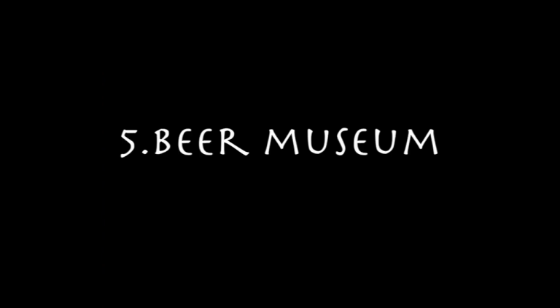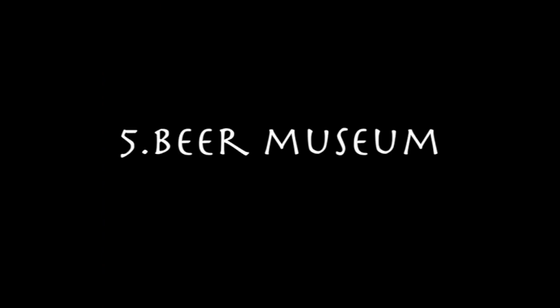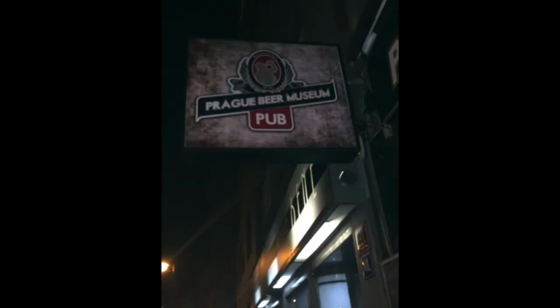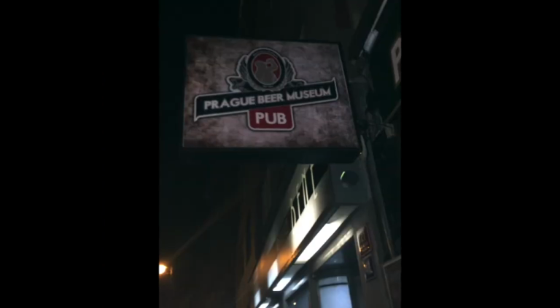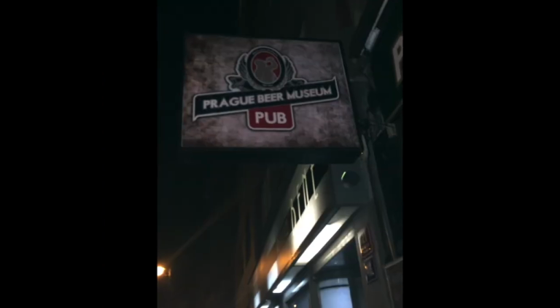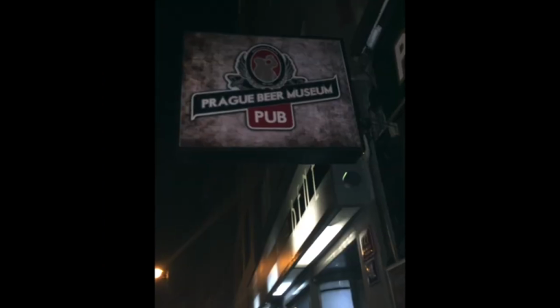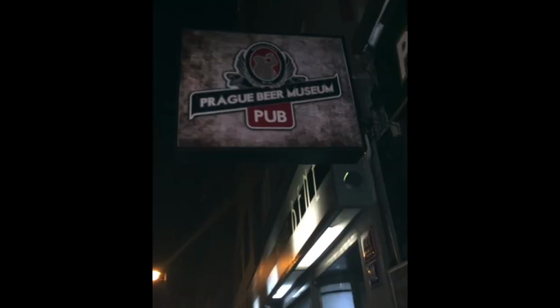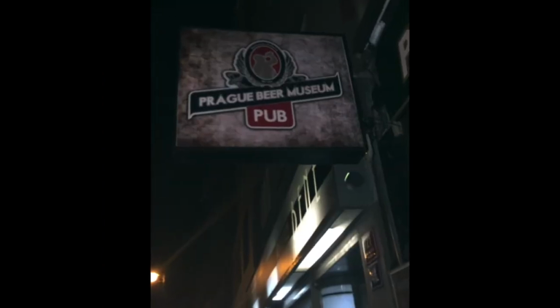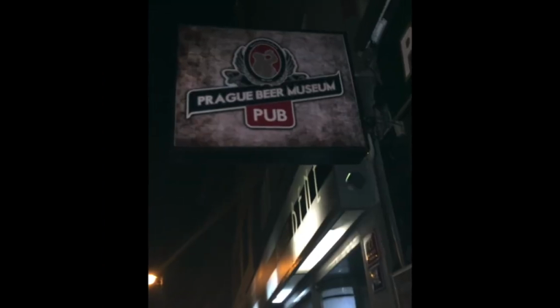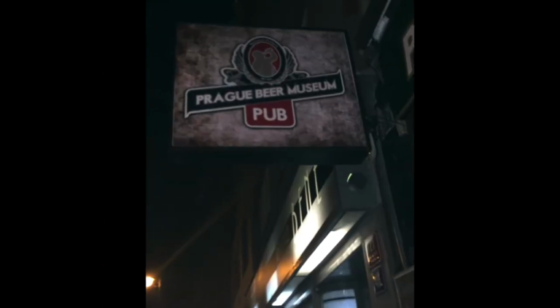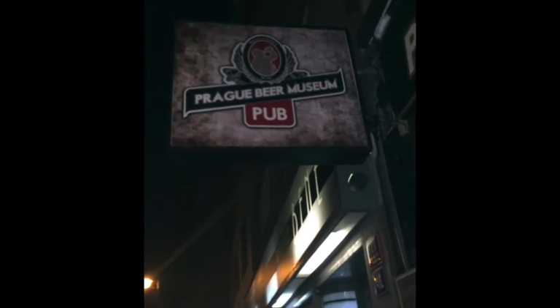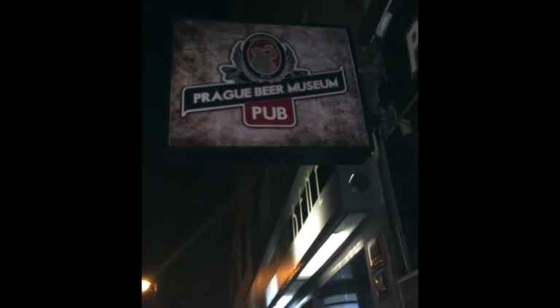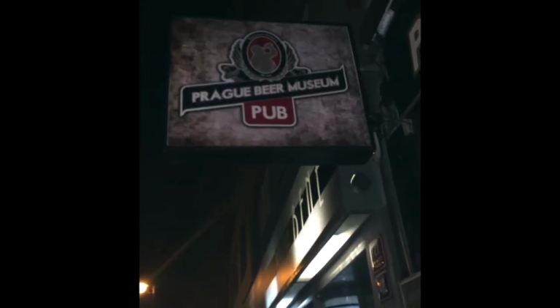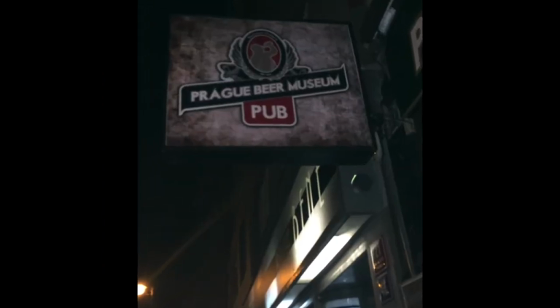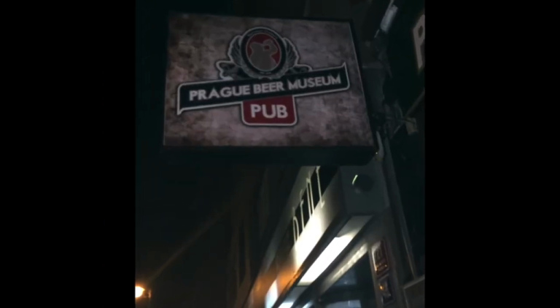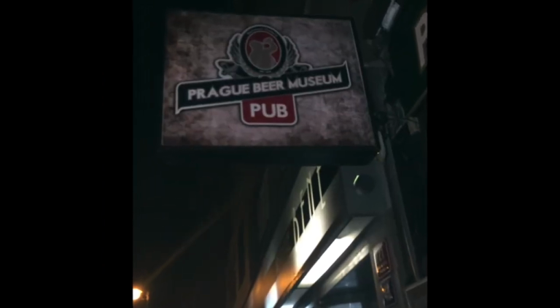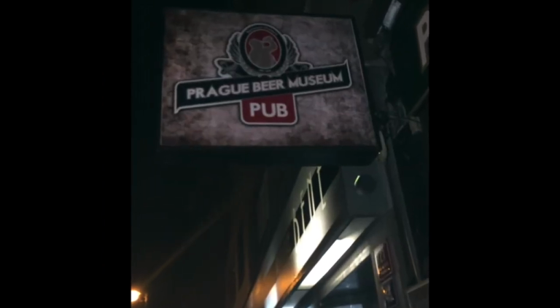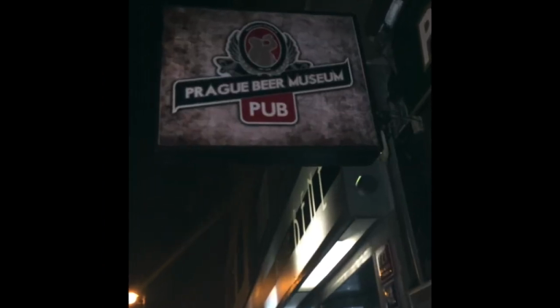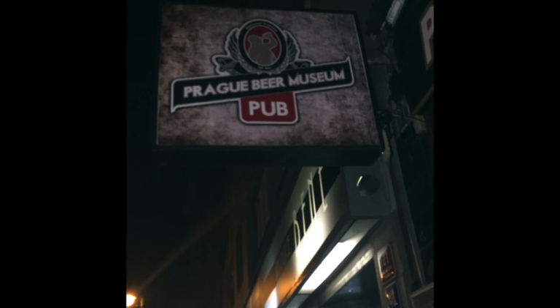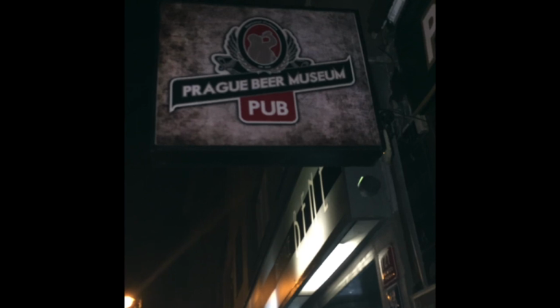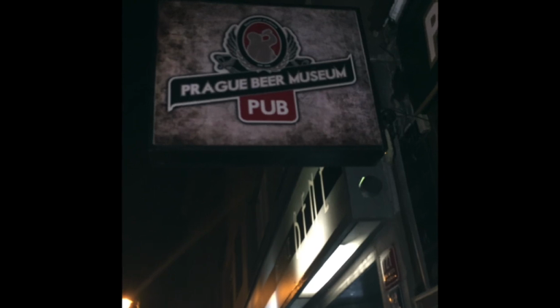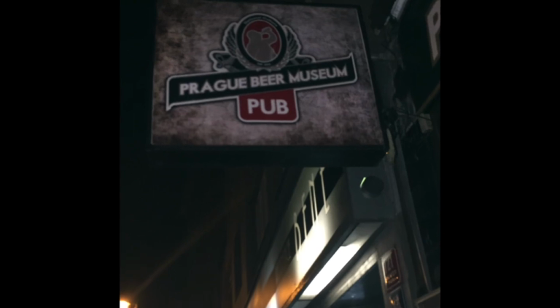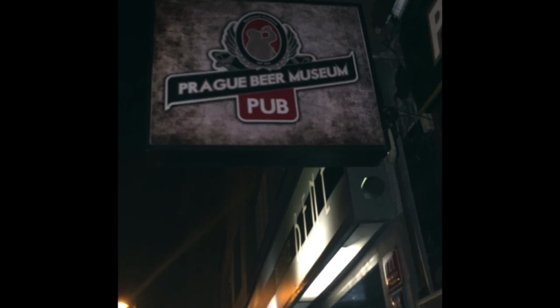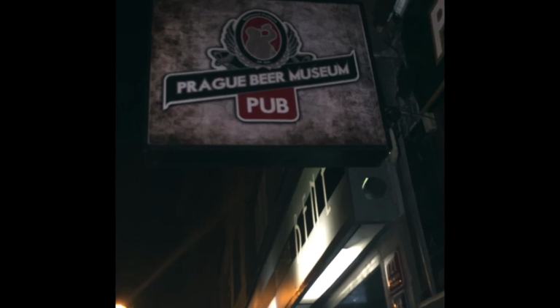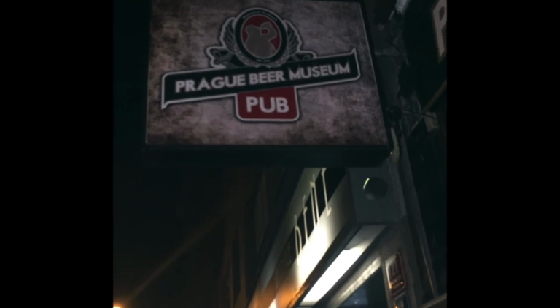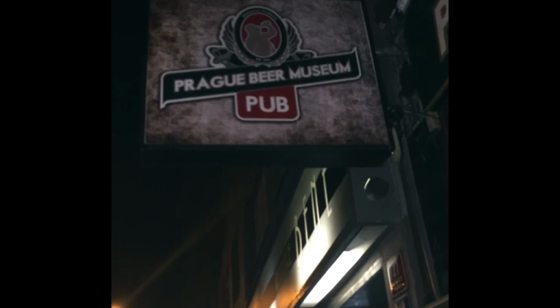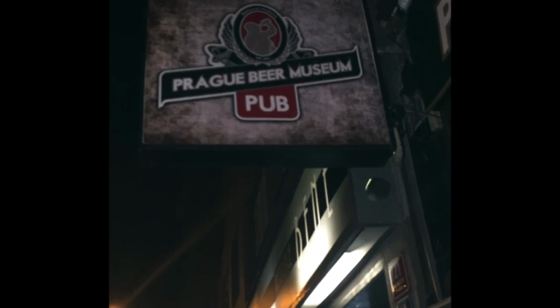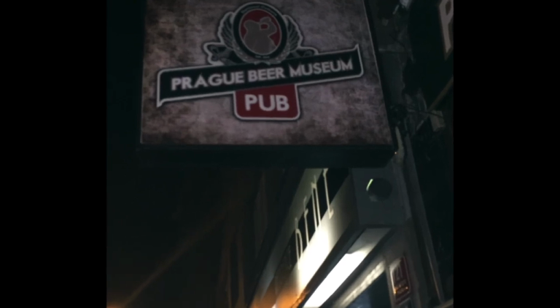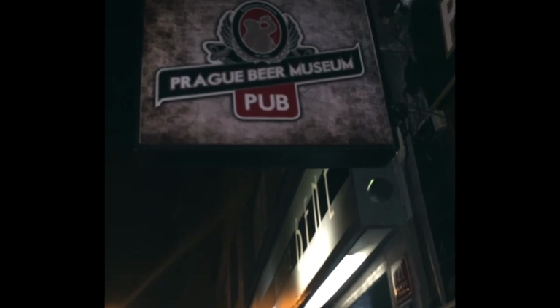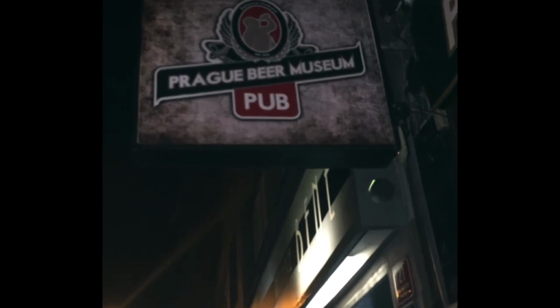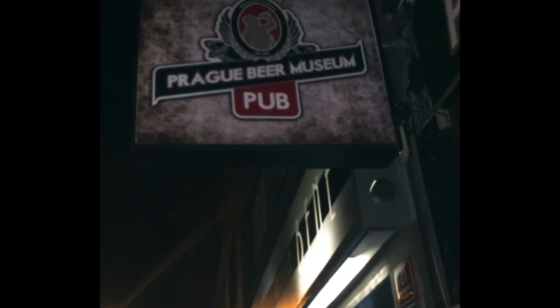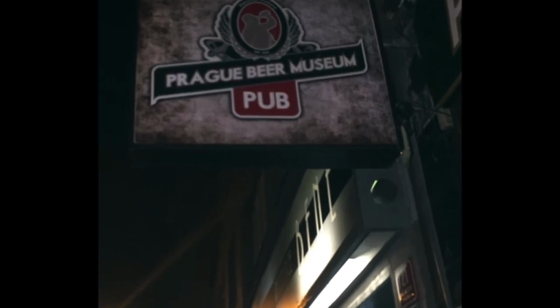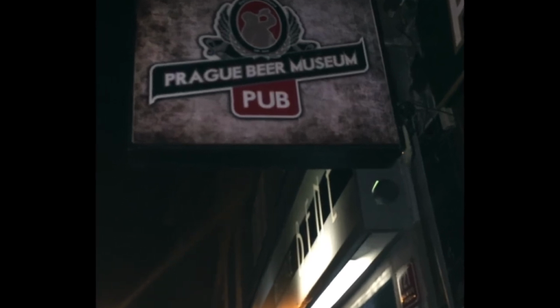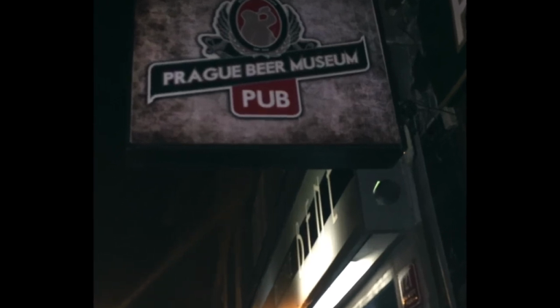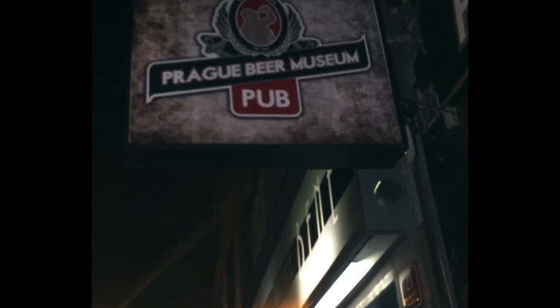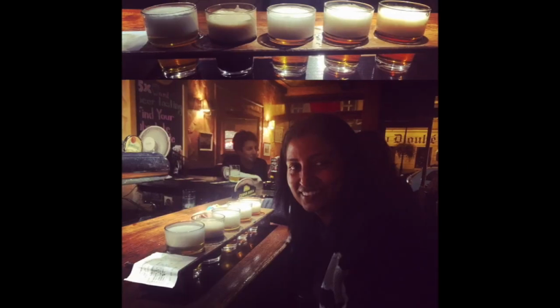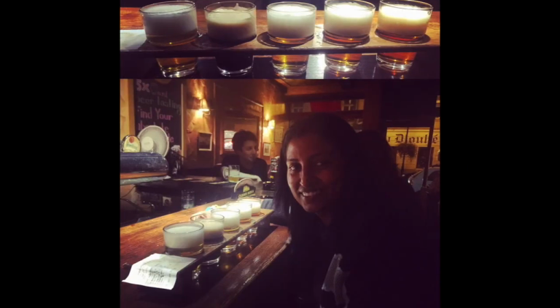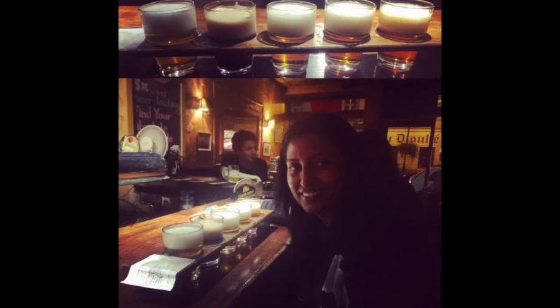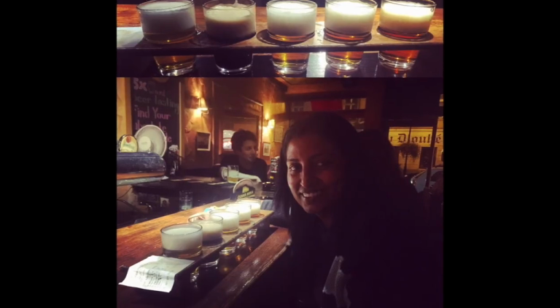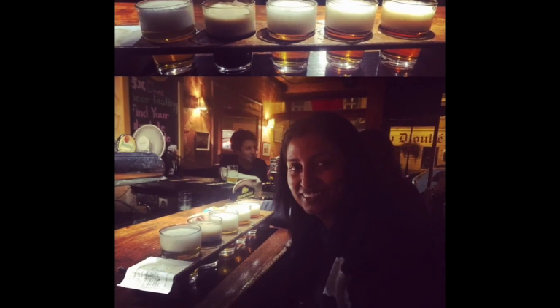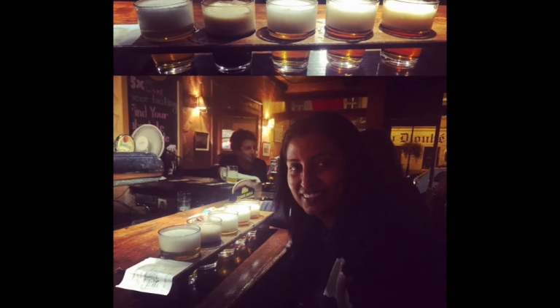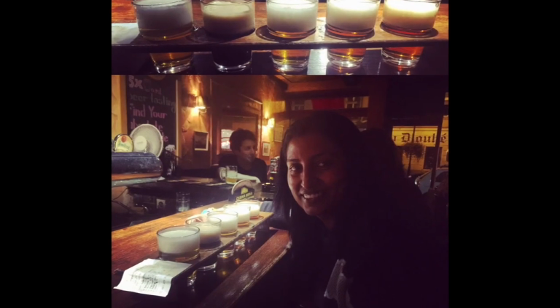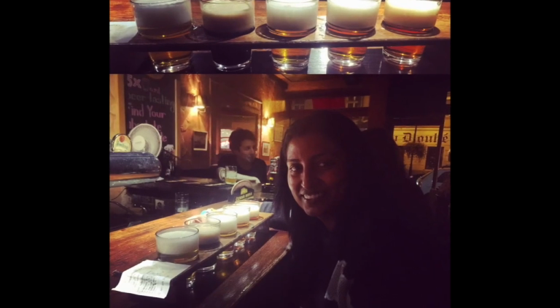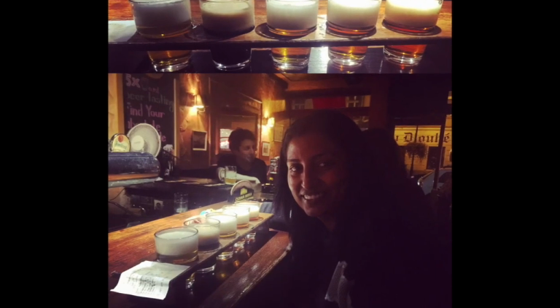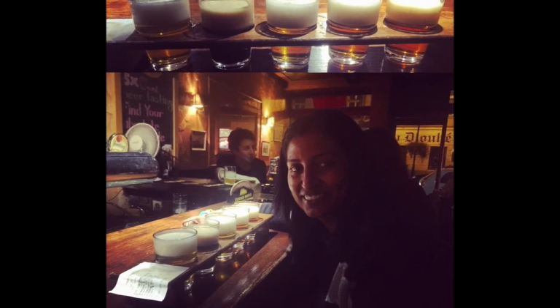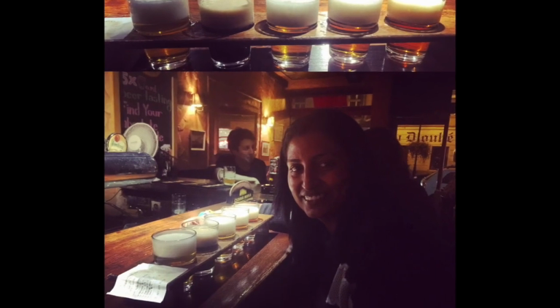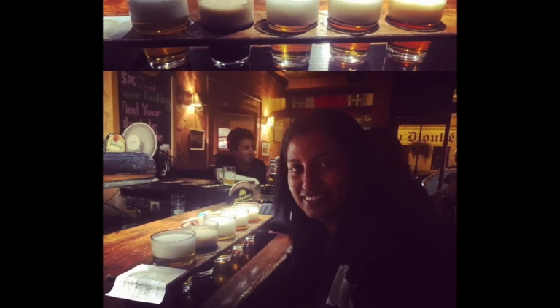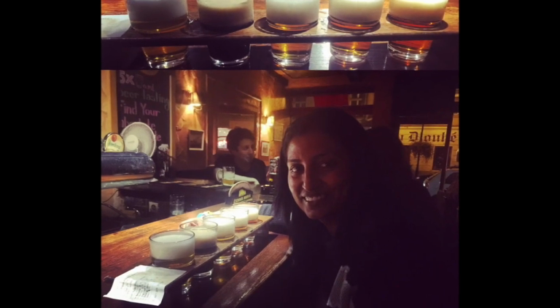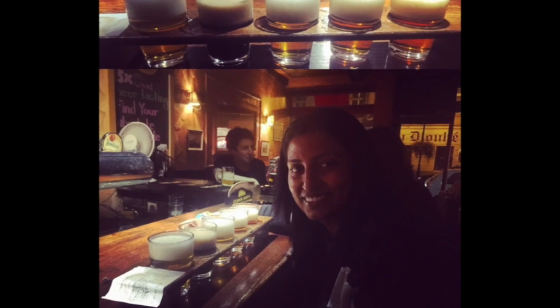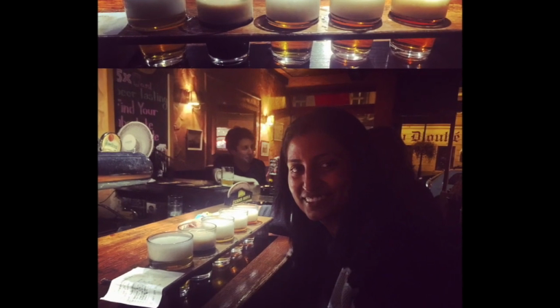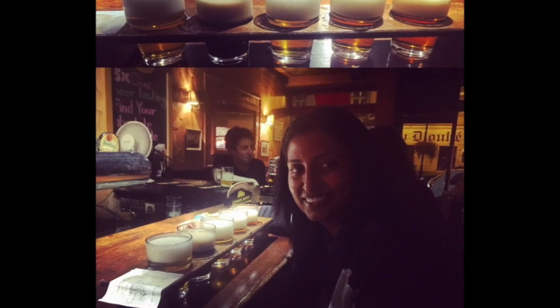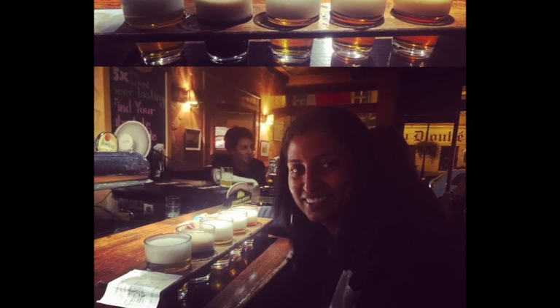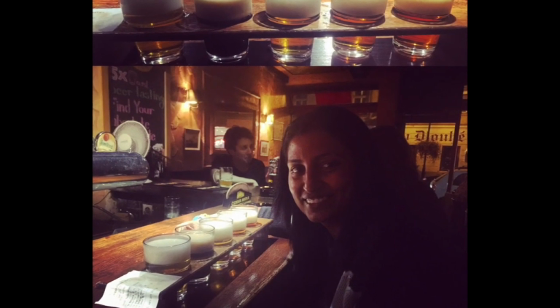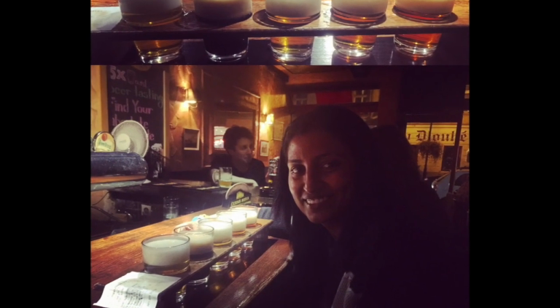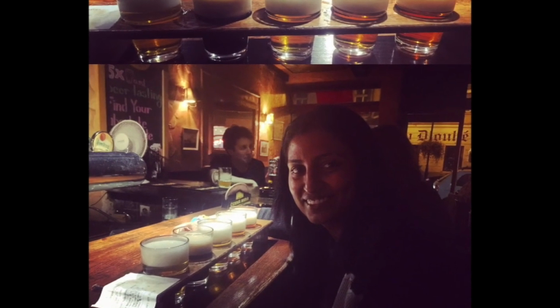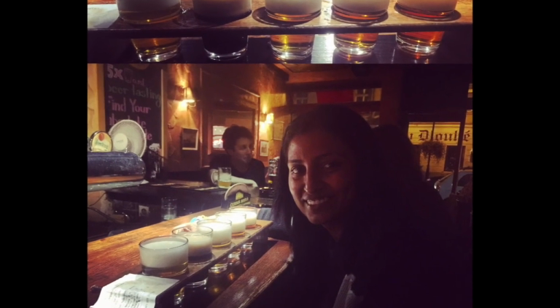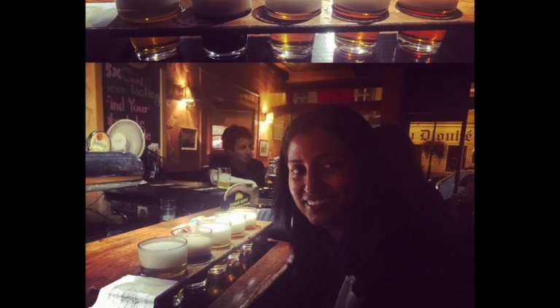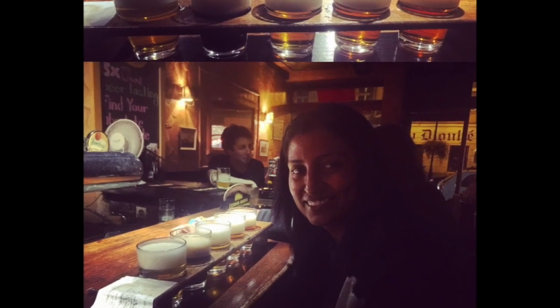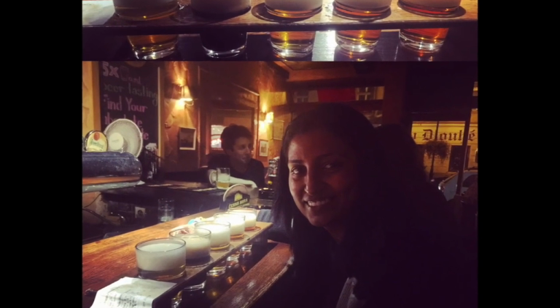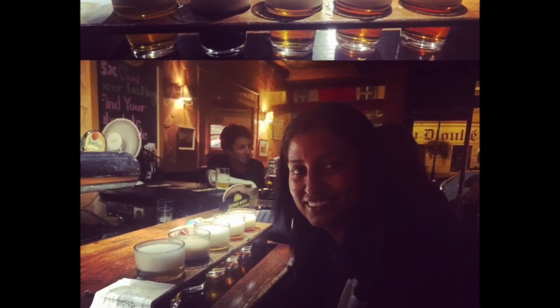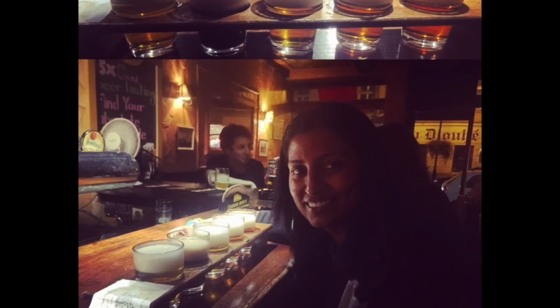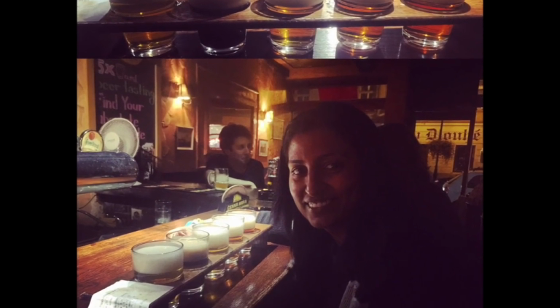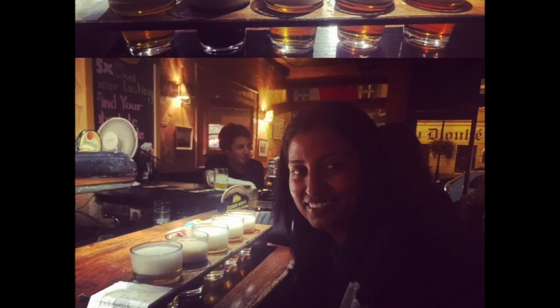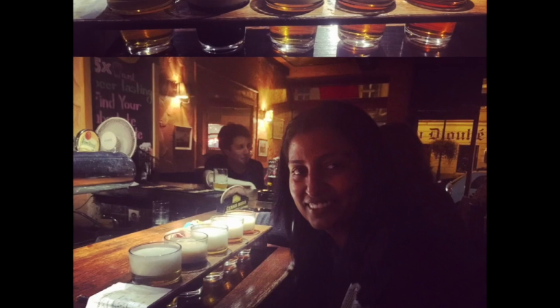The Czech Republic is famous around the world for its beers. There is a beer museum, and you have to taste as many varieties as you can.